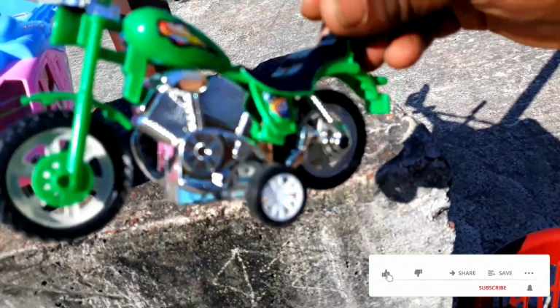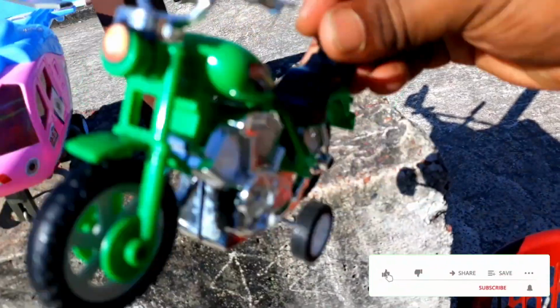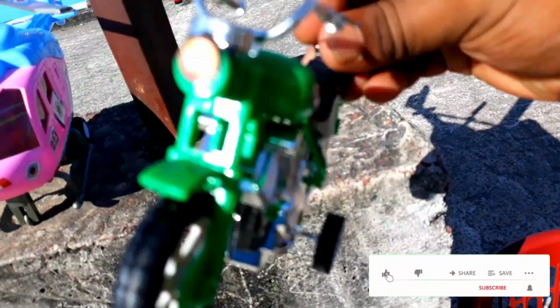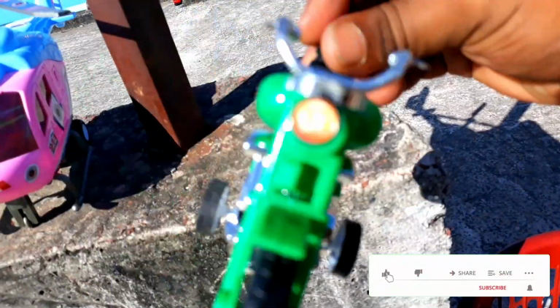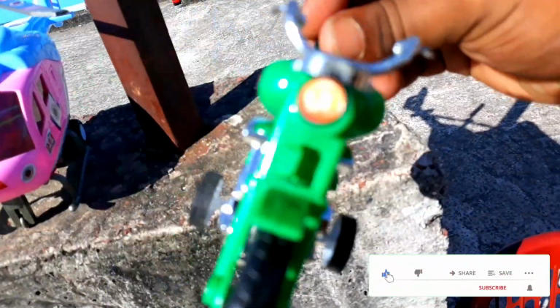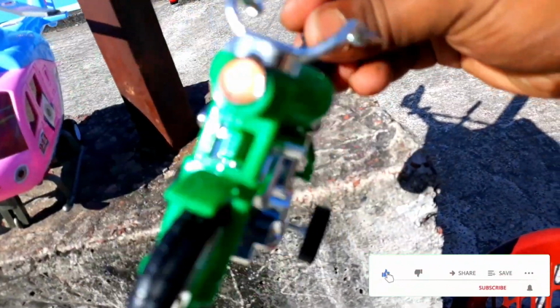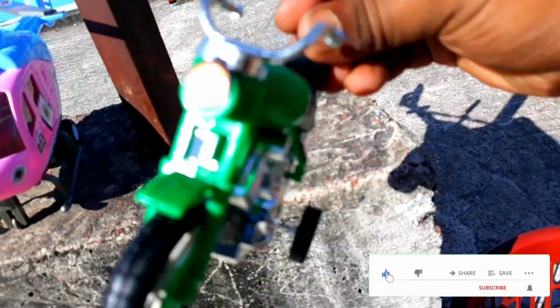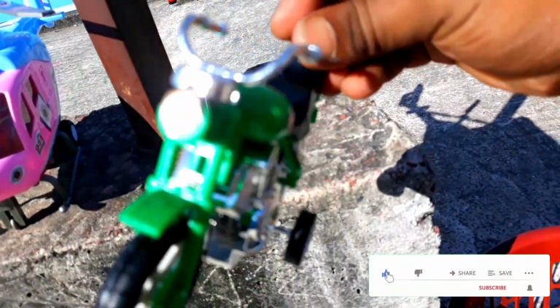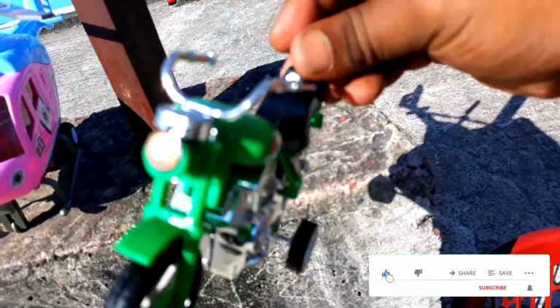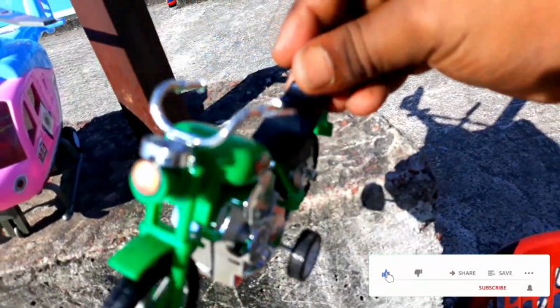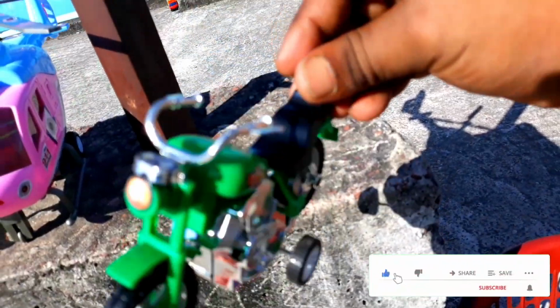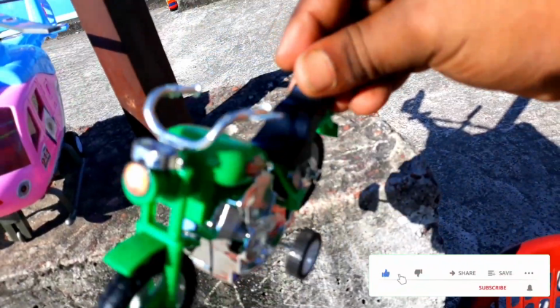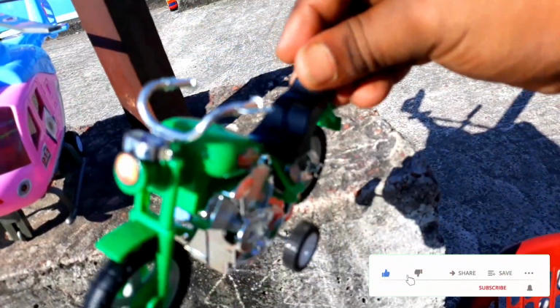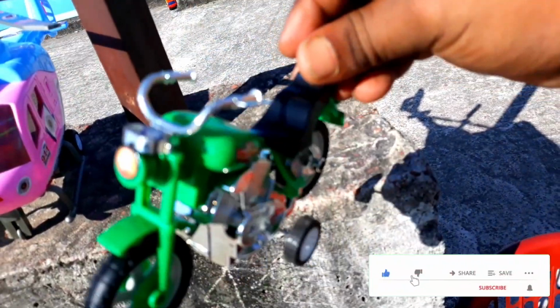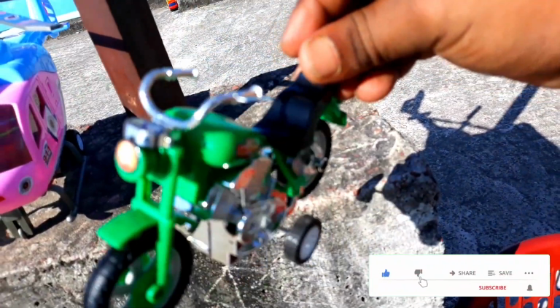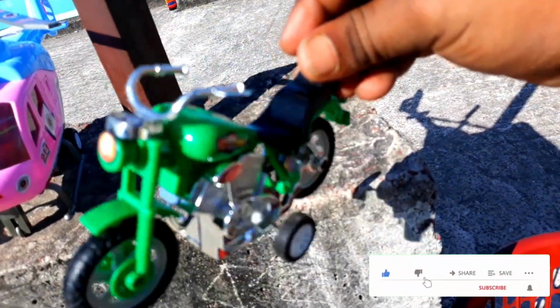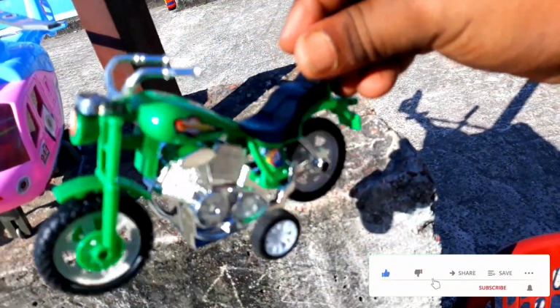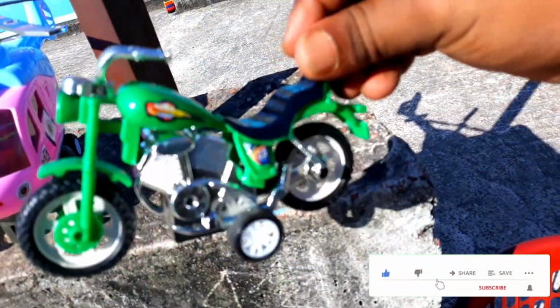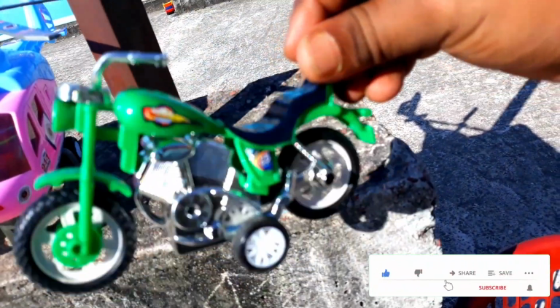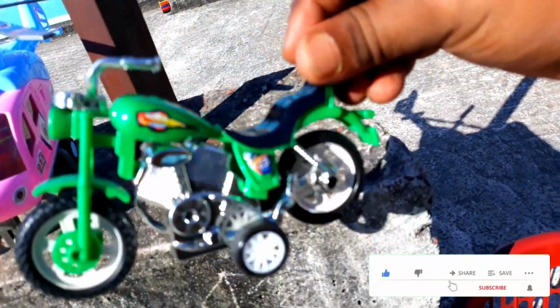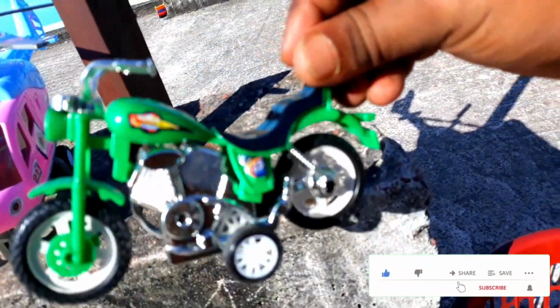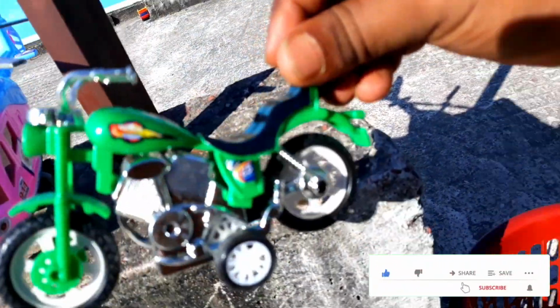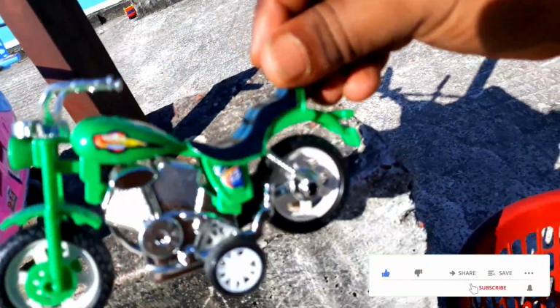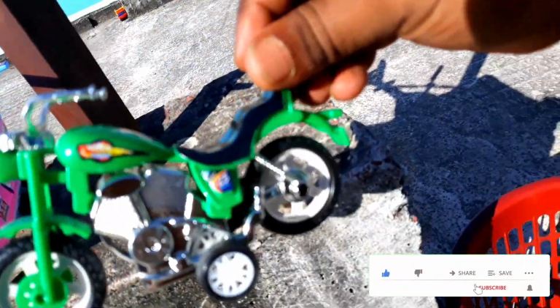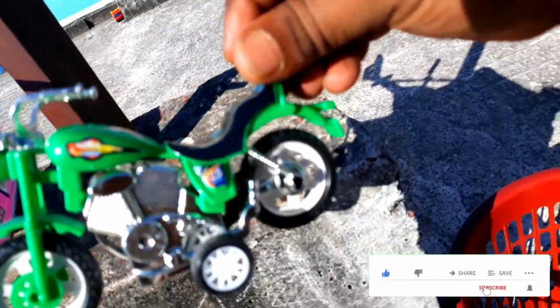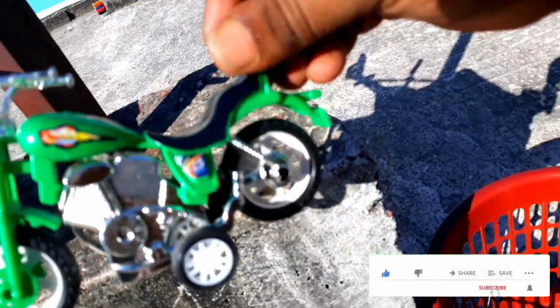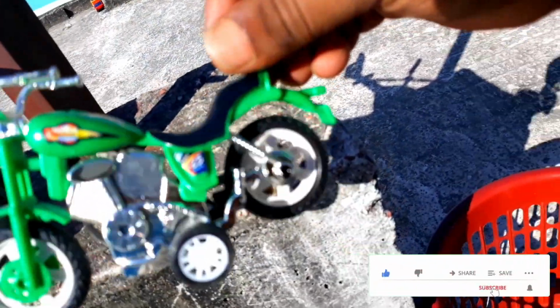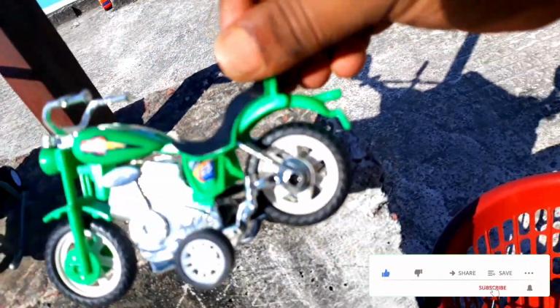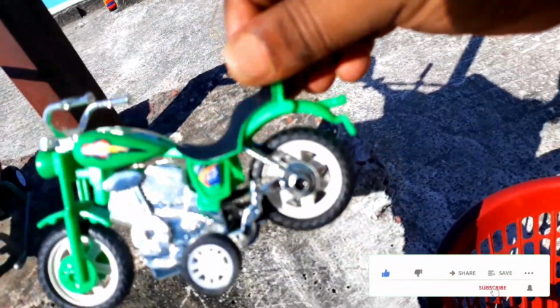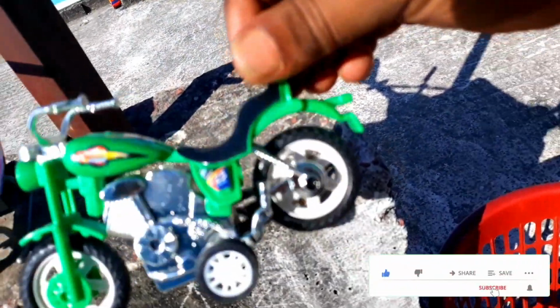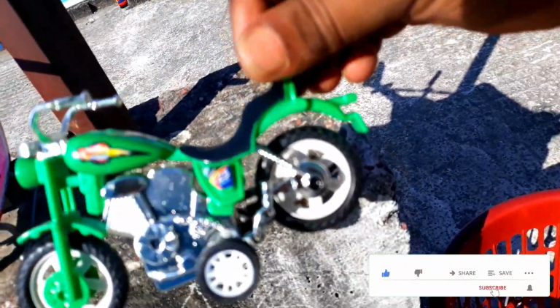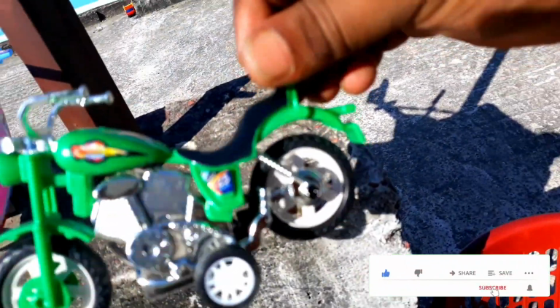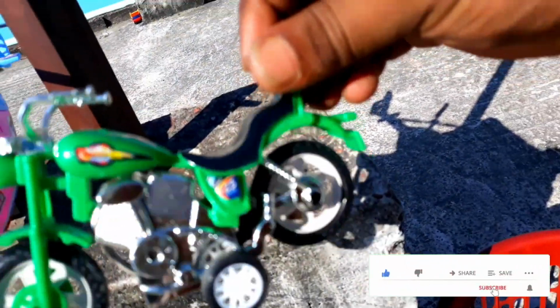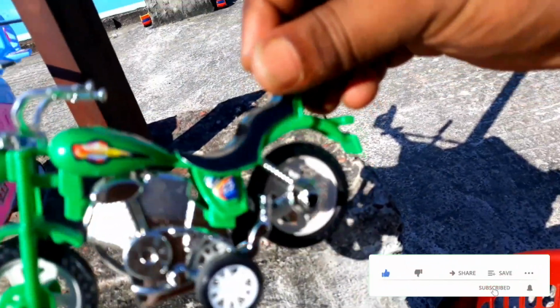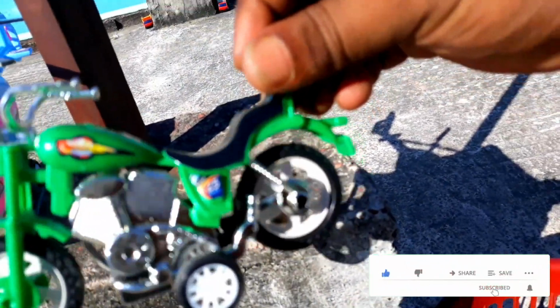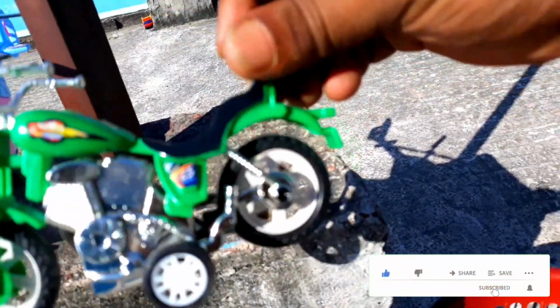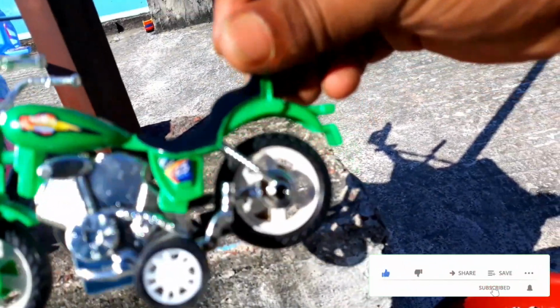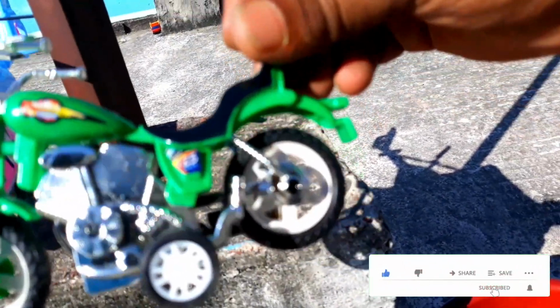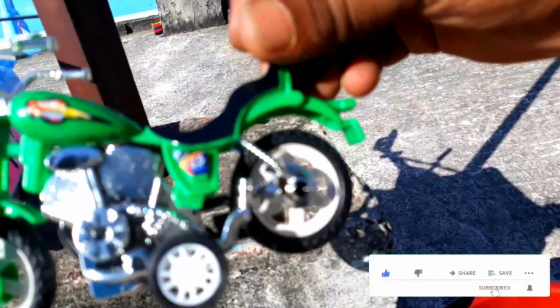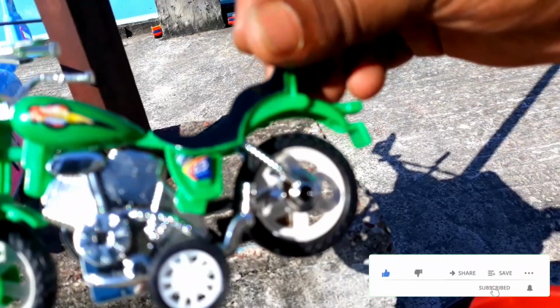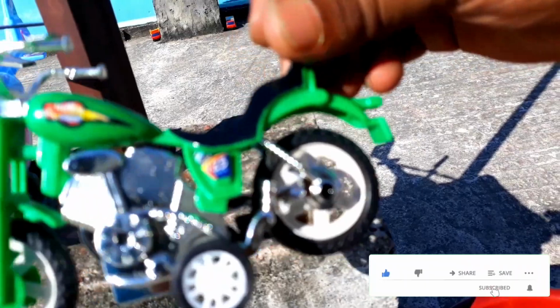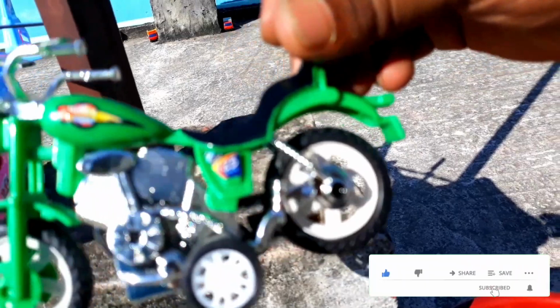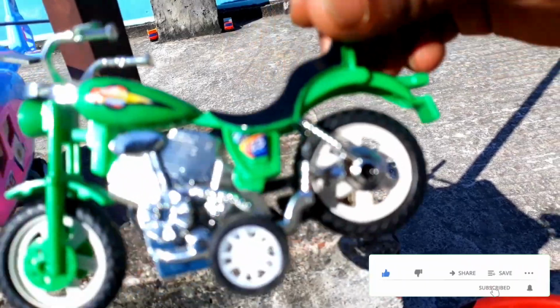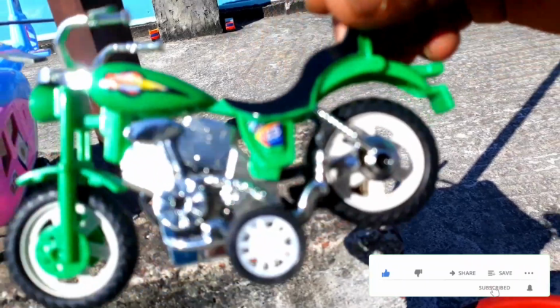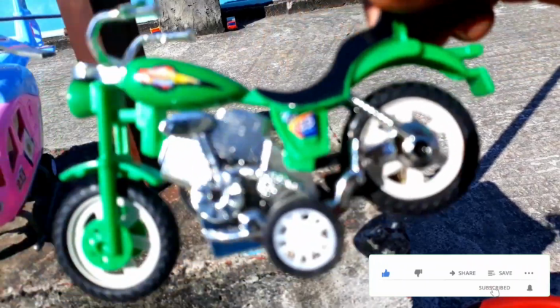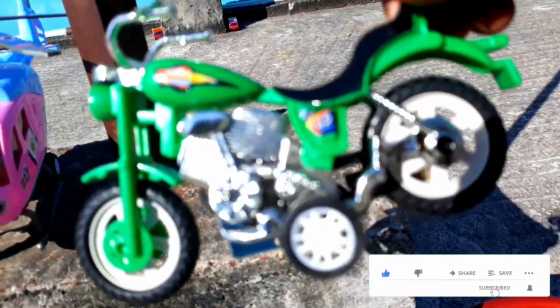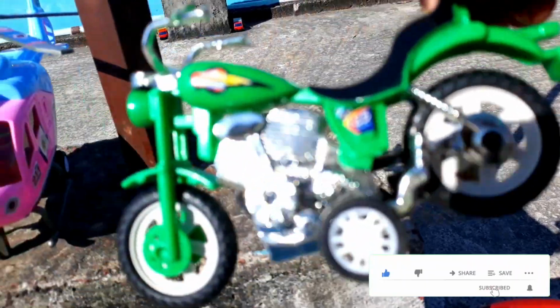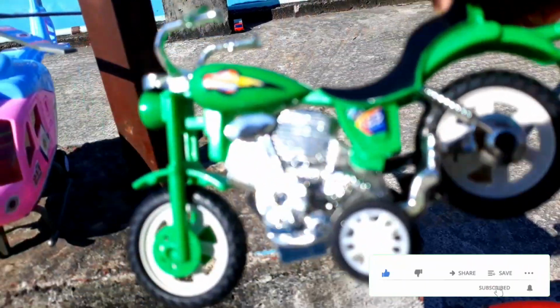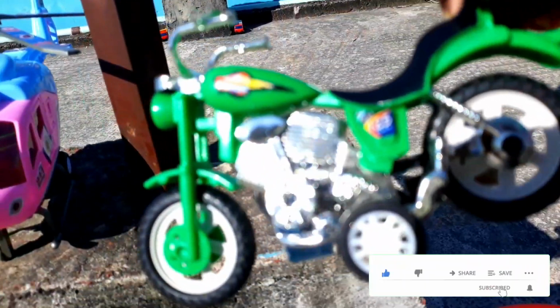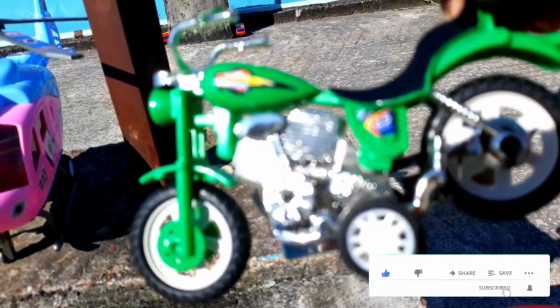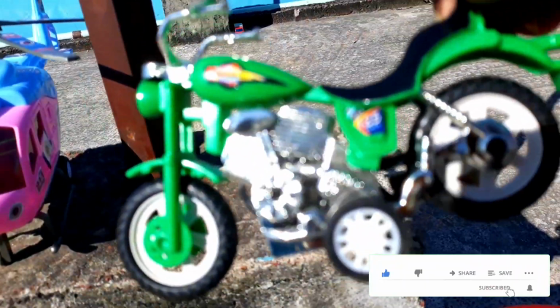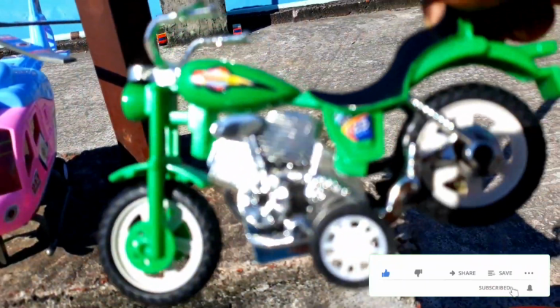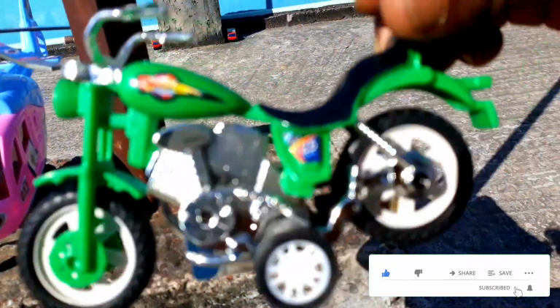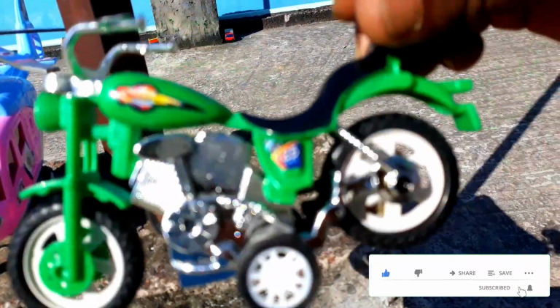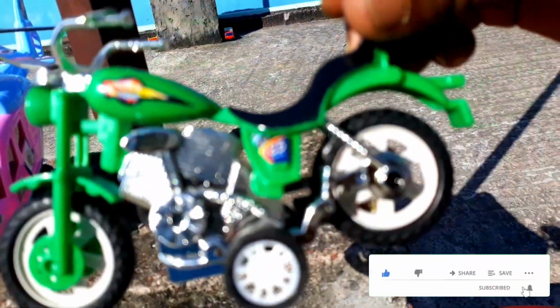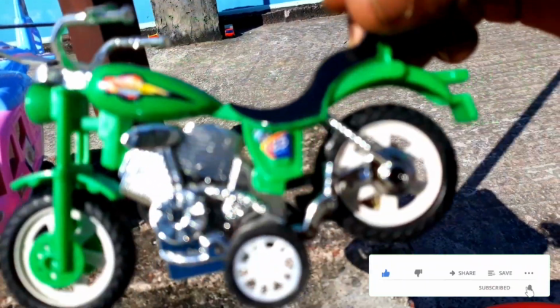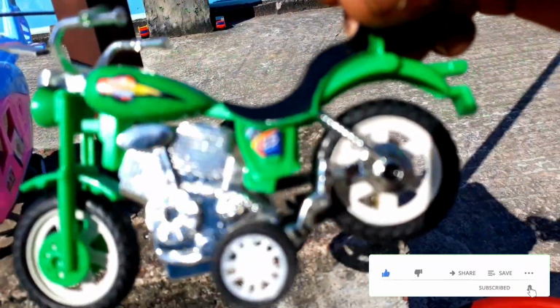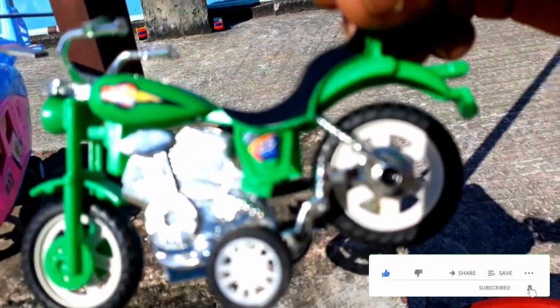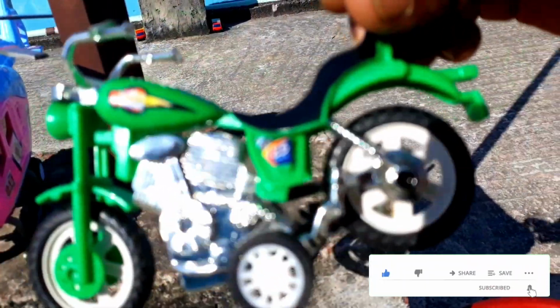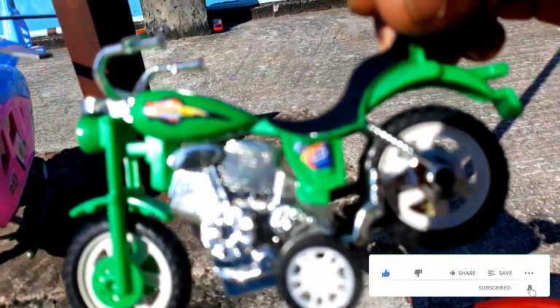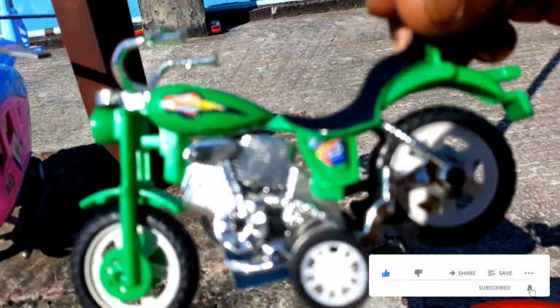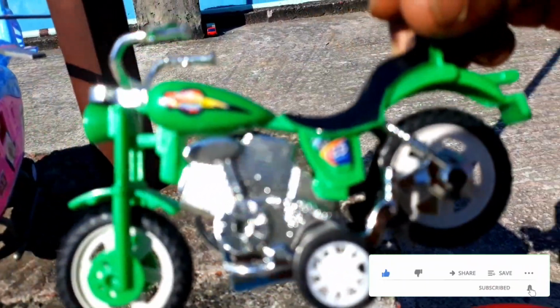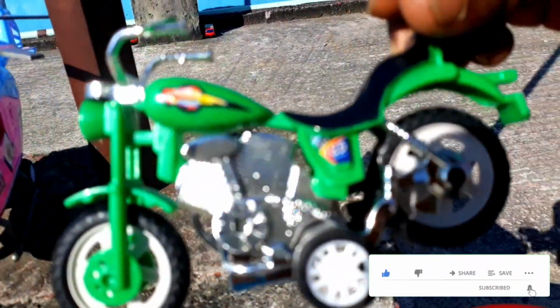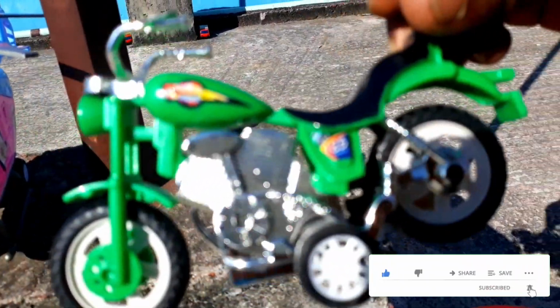Wow! Look, it's good. It's a motorcycle in the first place. Wow! This is a motorcycle in the first place. Let's connect it.